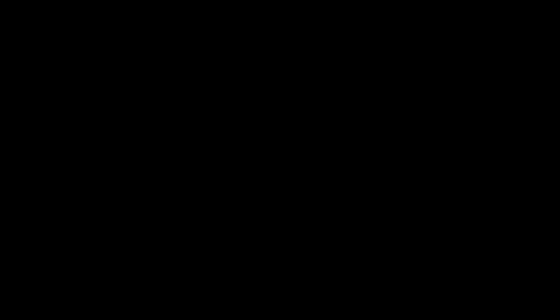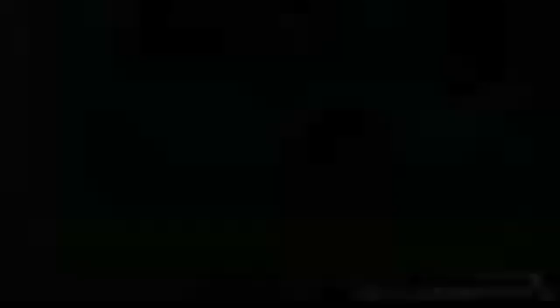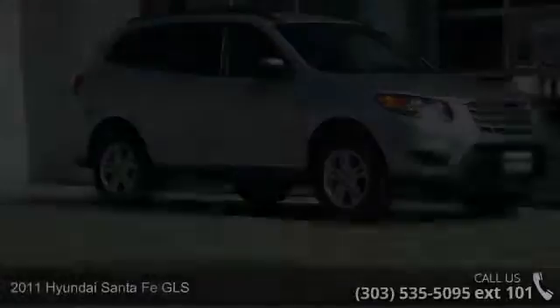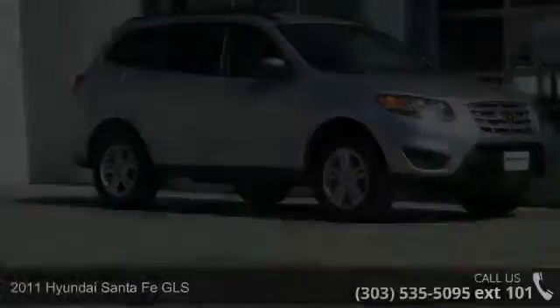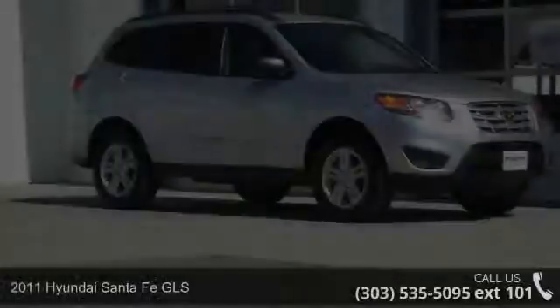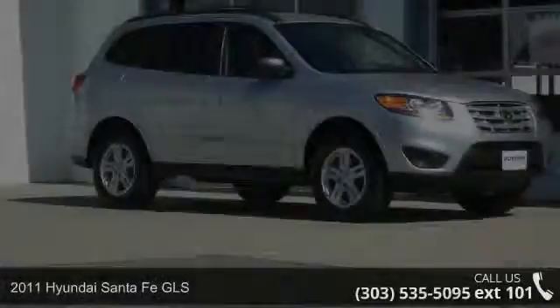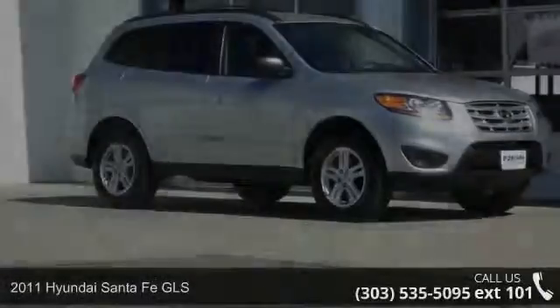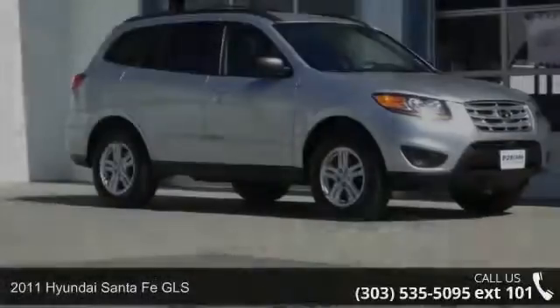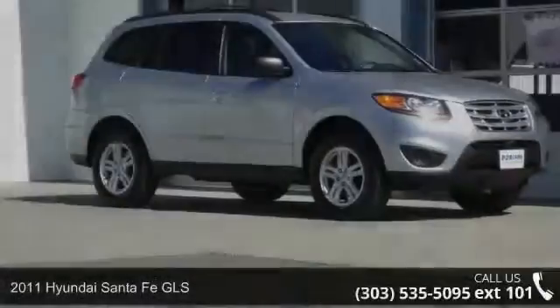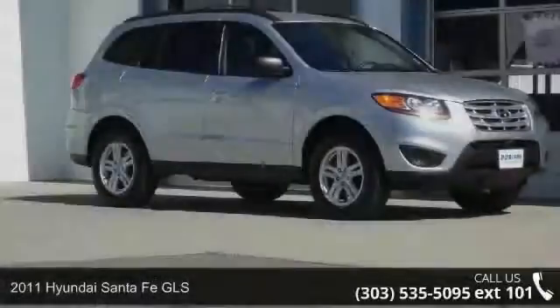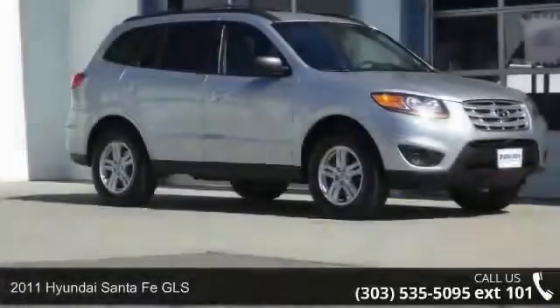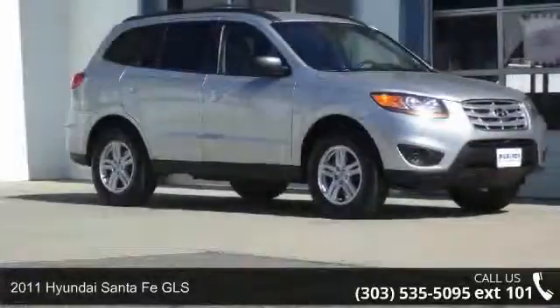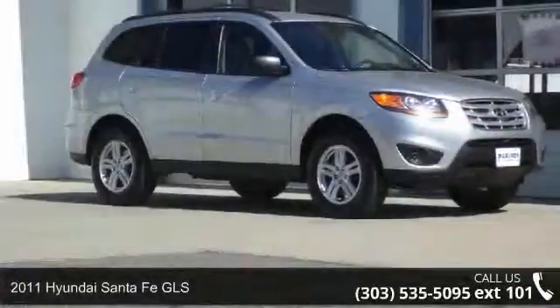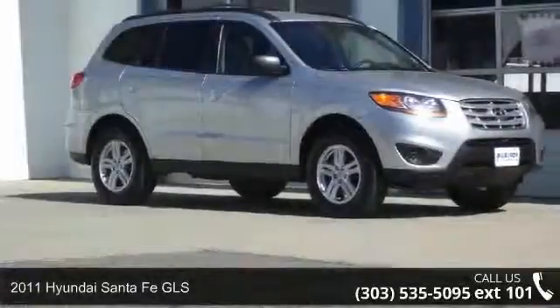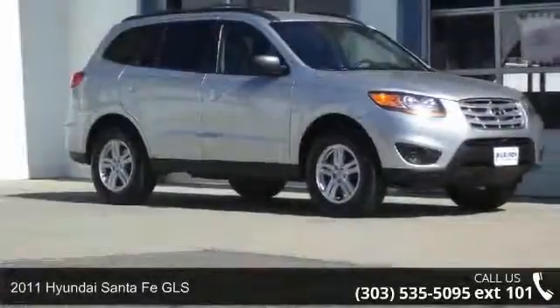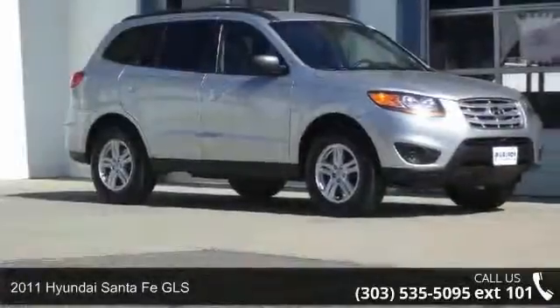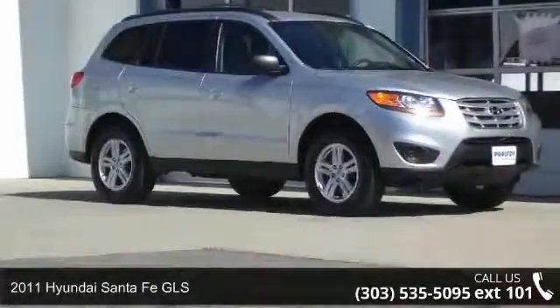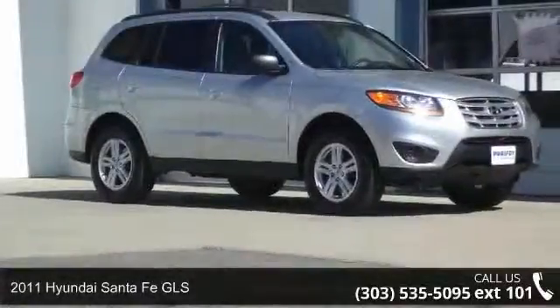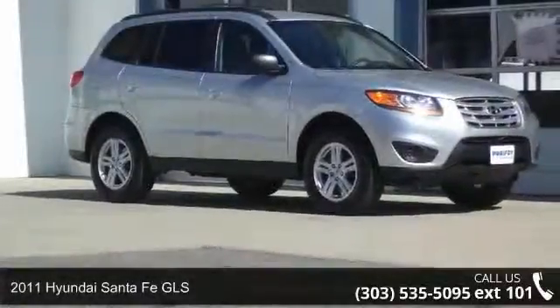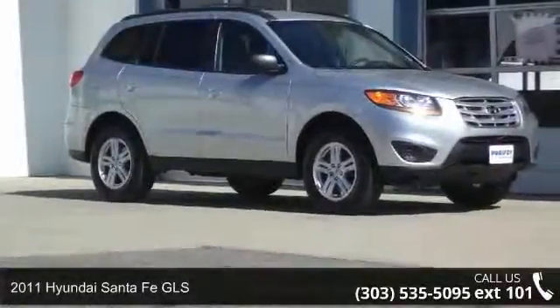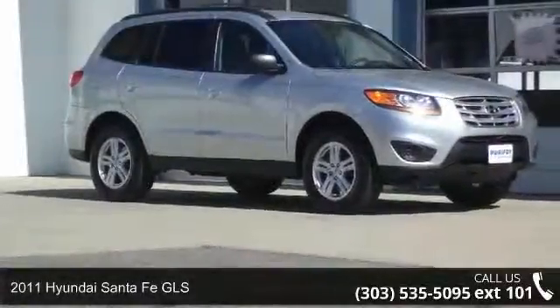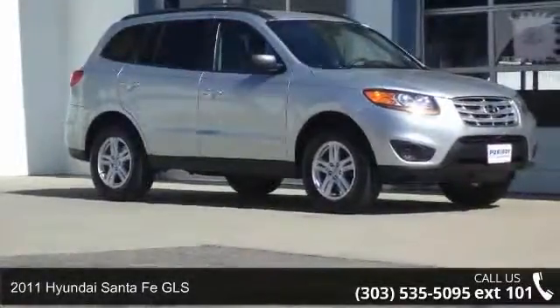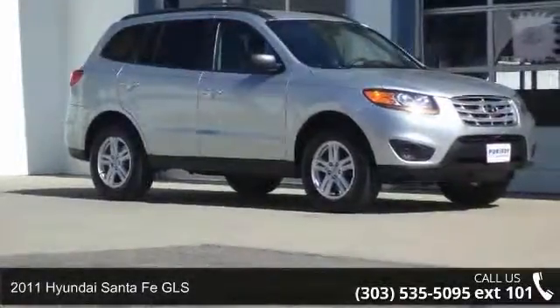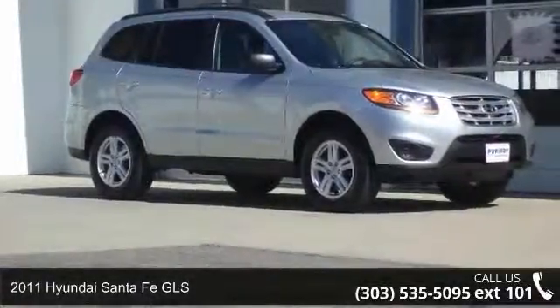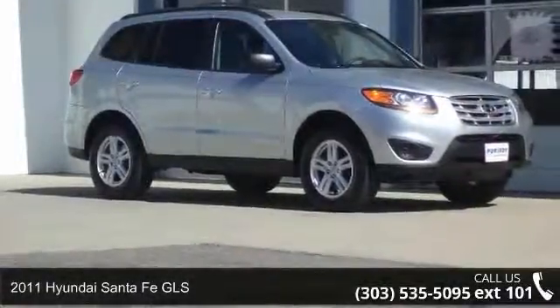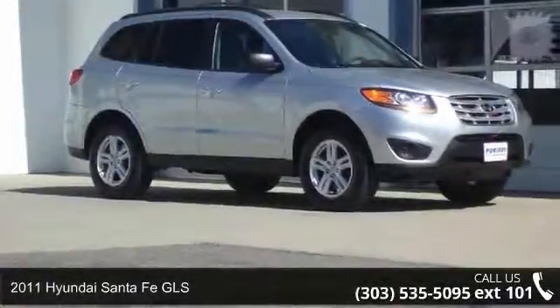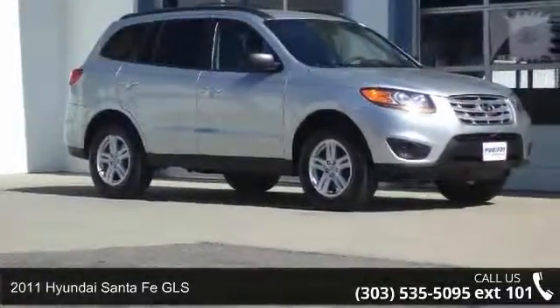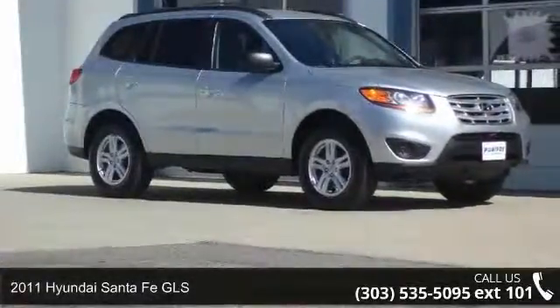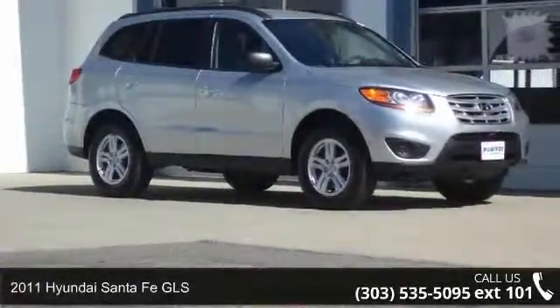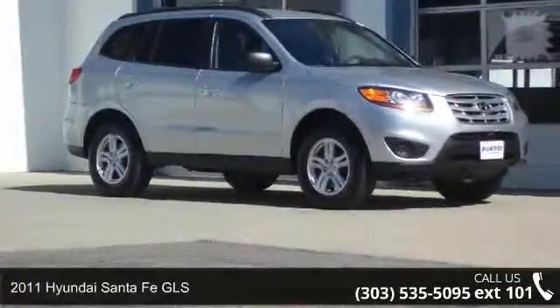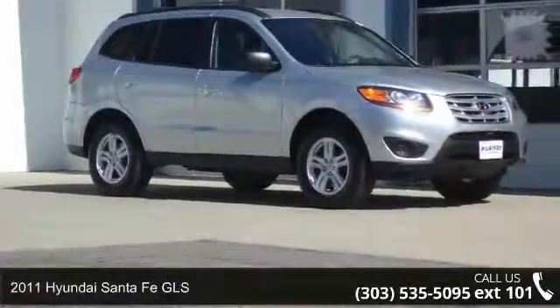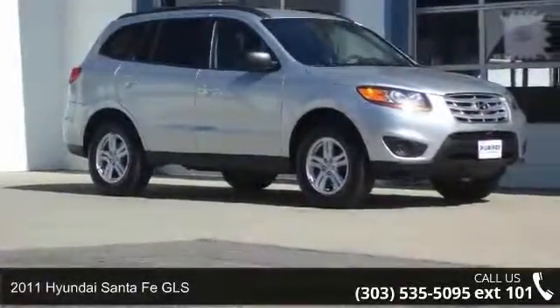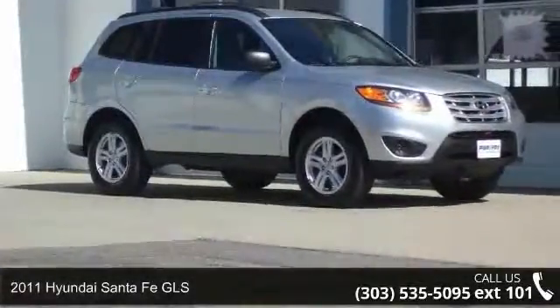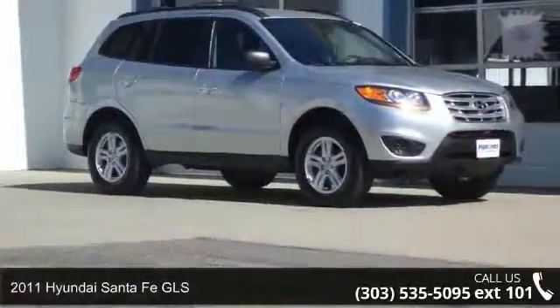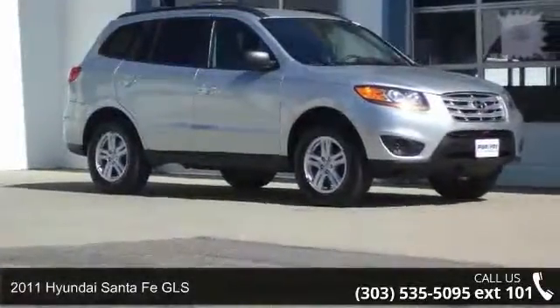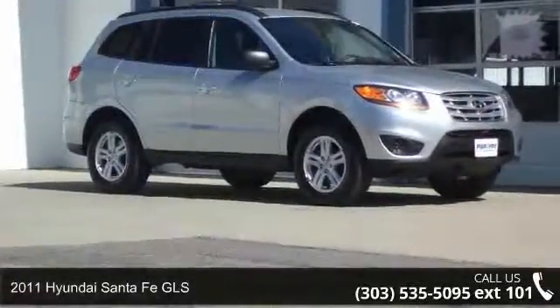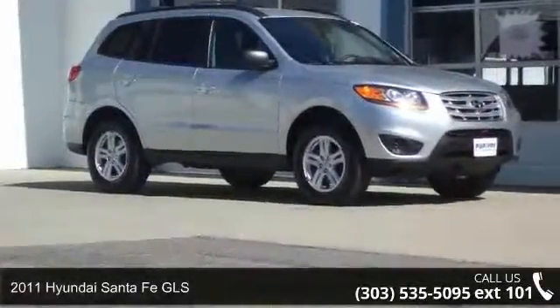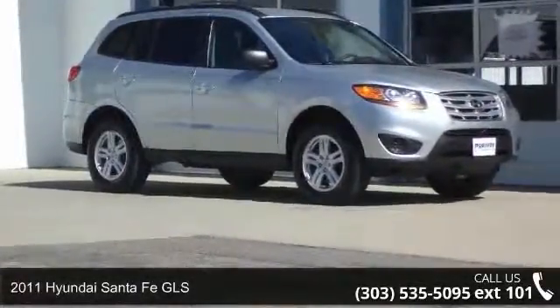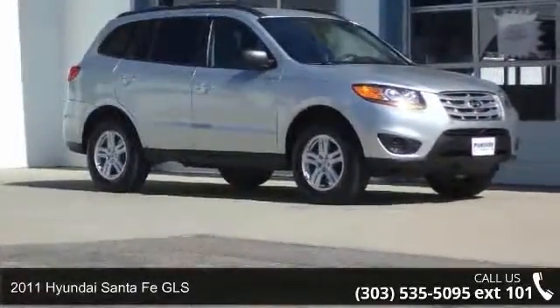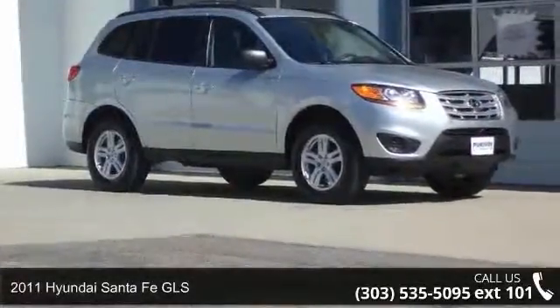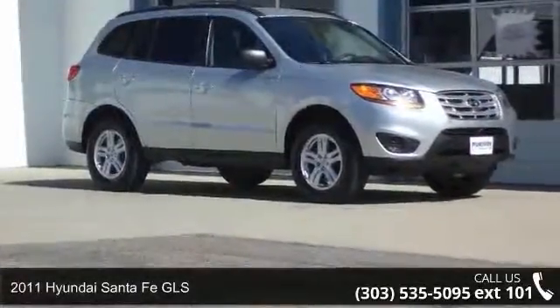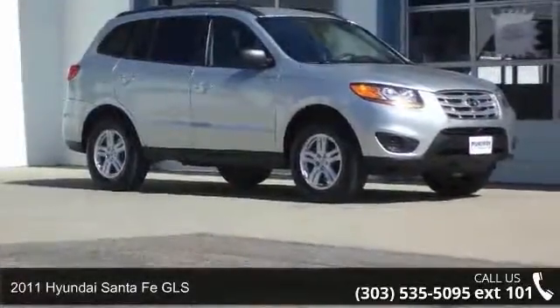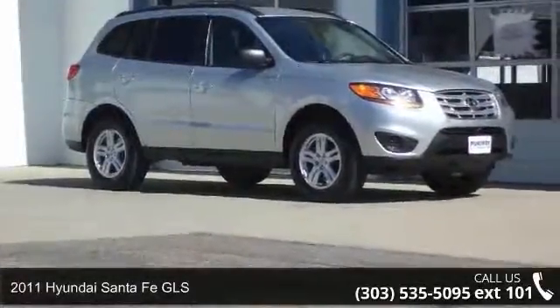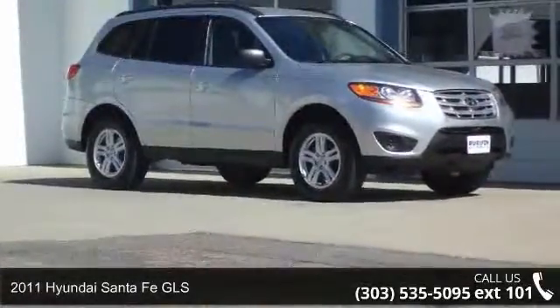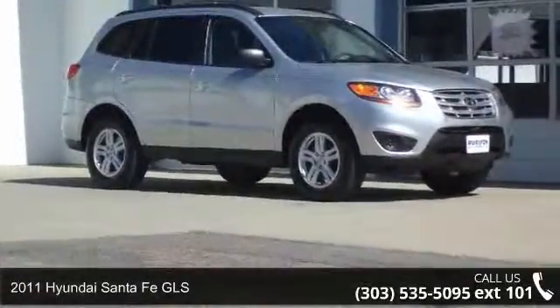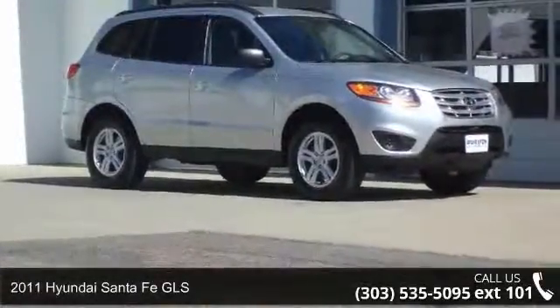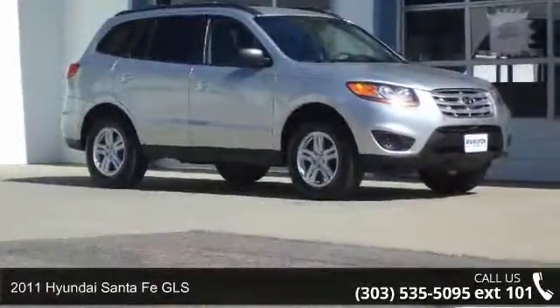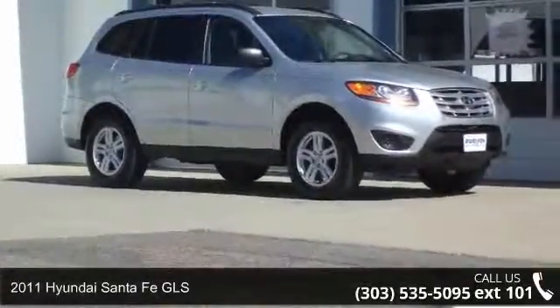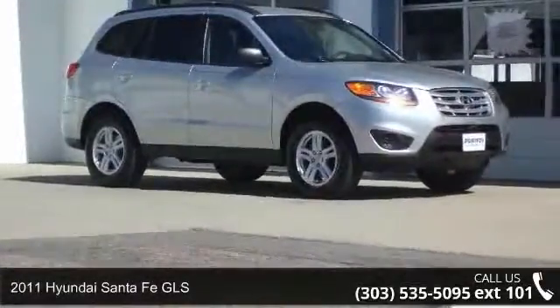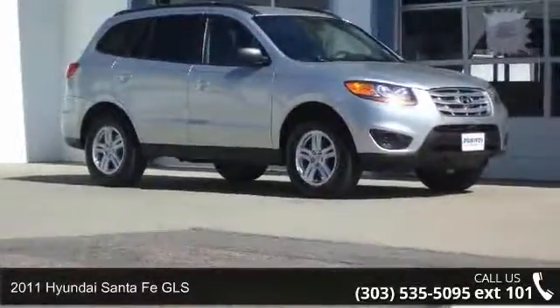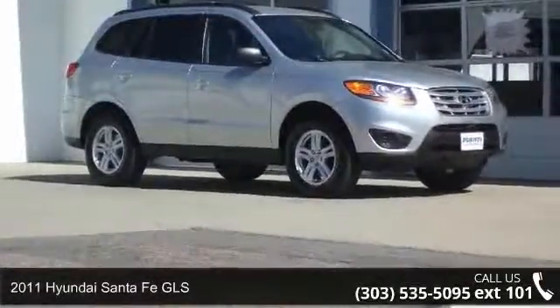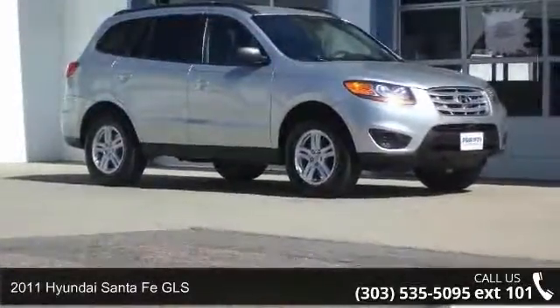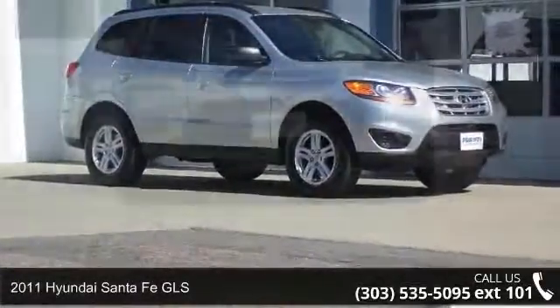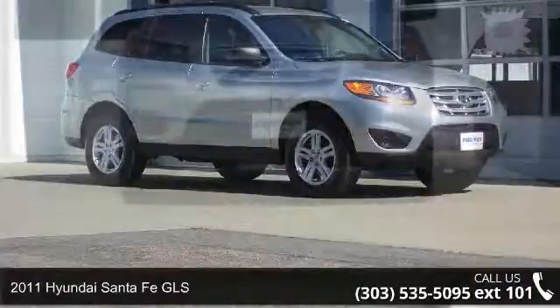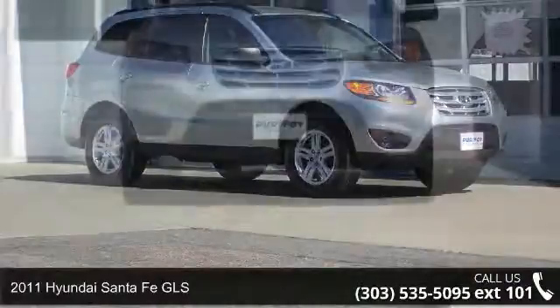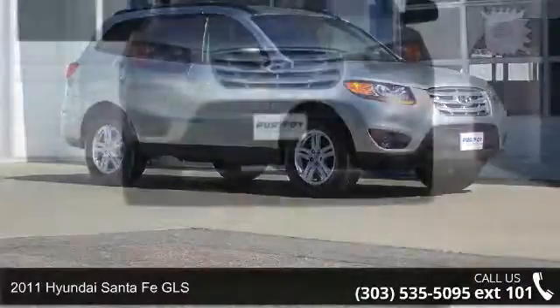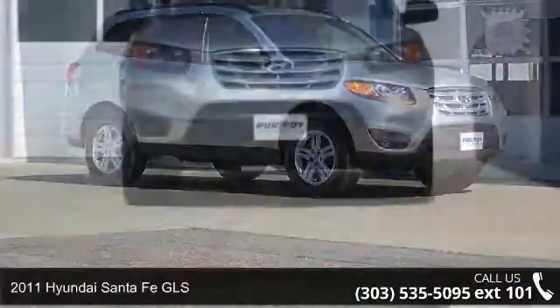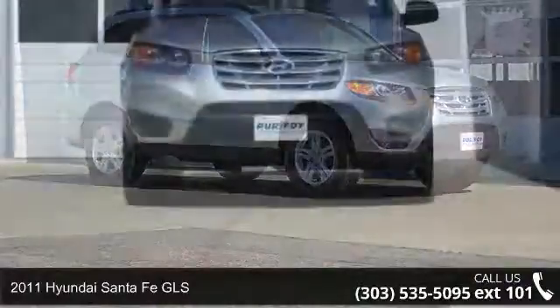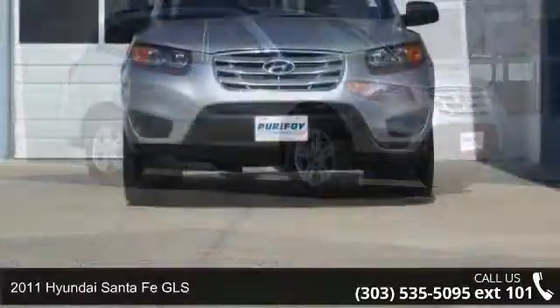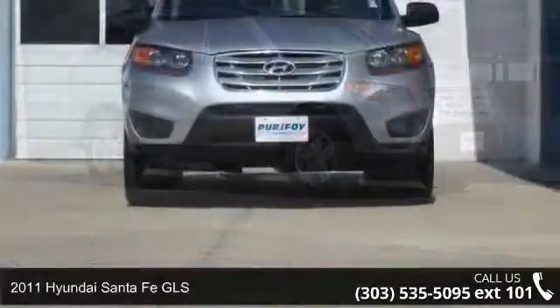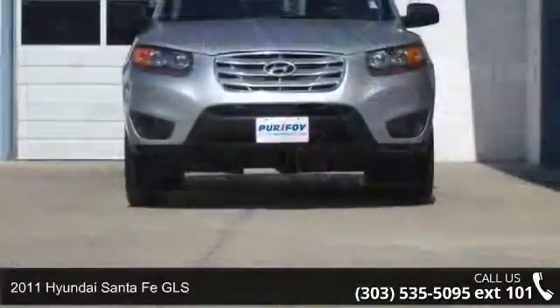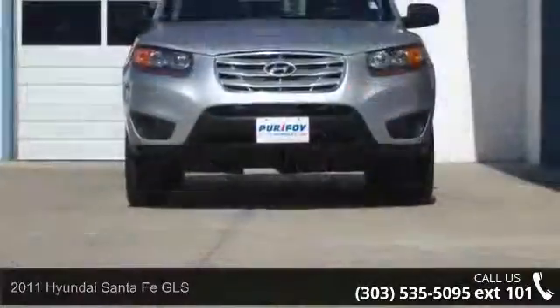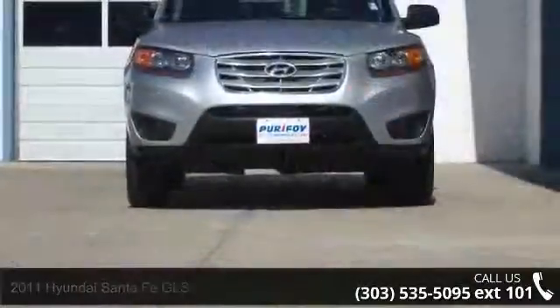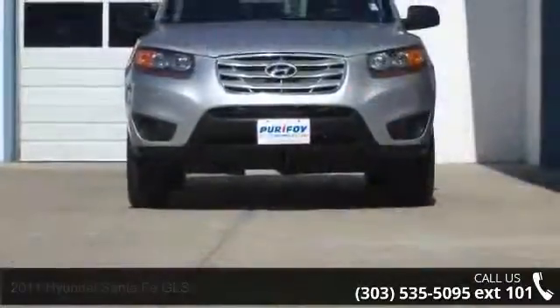Step into the 2011 Hyundai Santa Fe GLS. This may be the set of wheels you've been looking for.